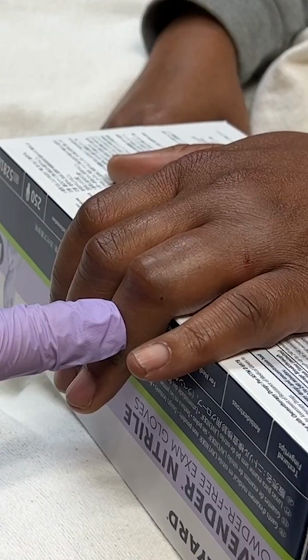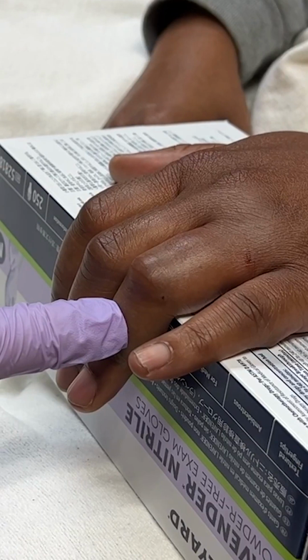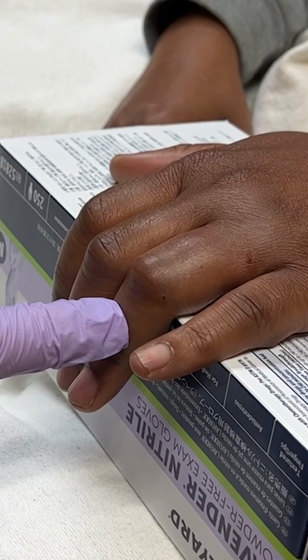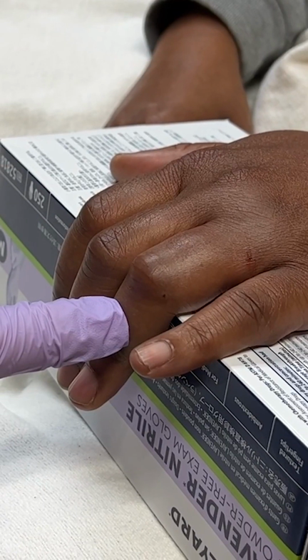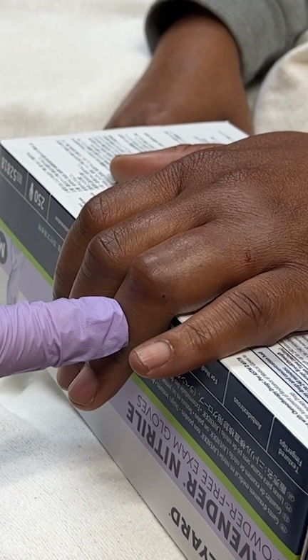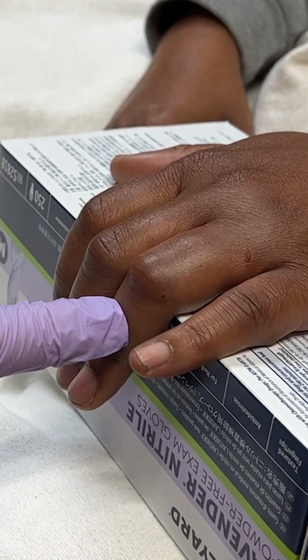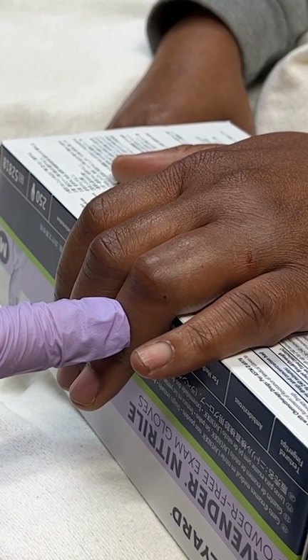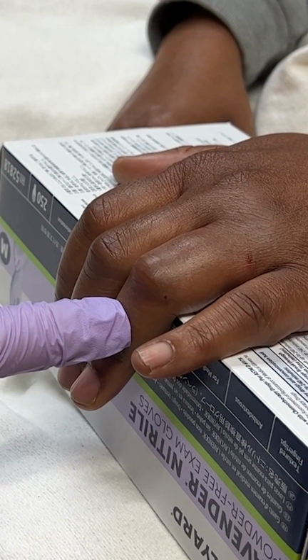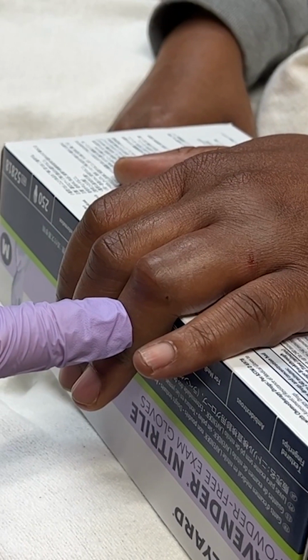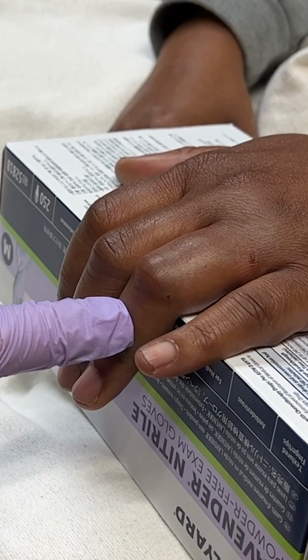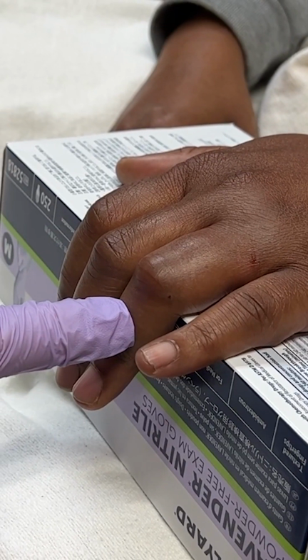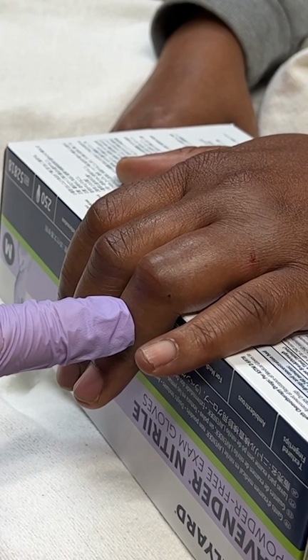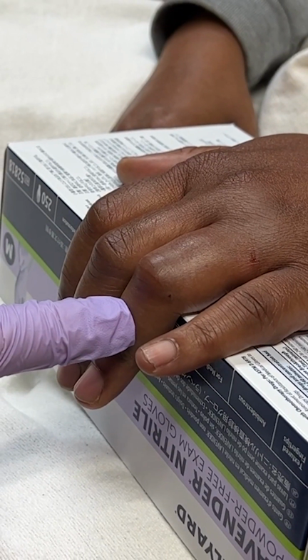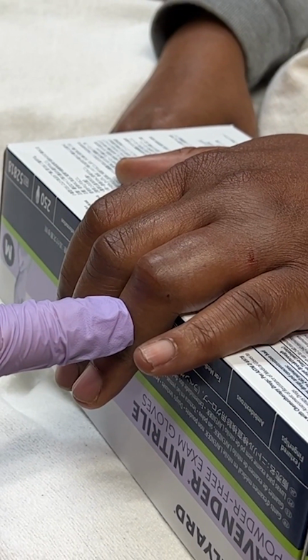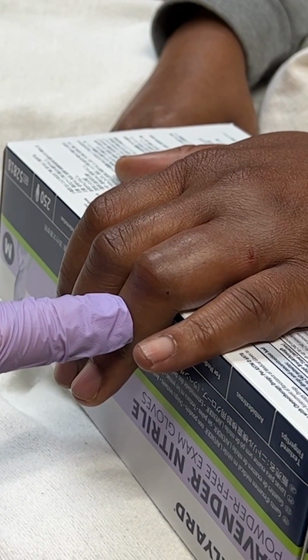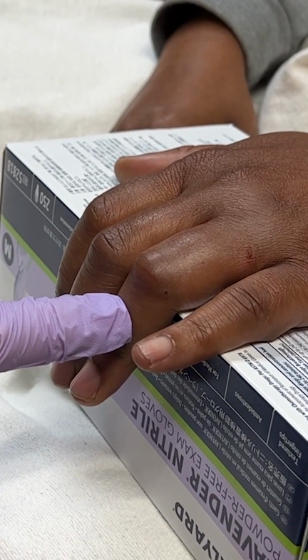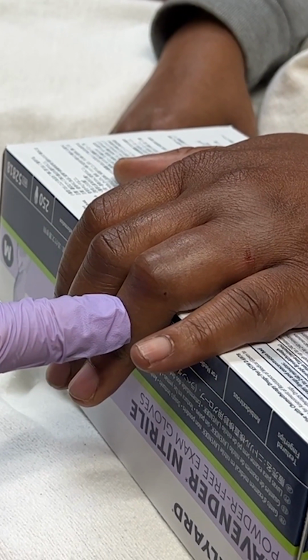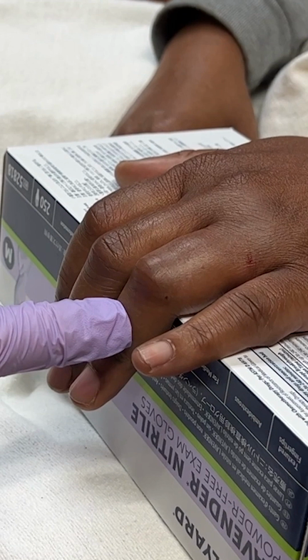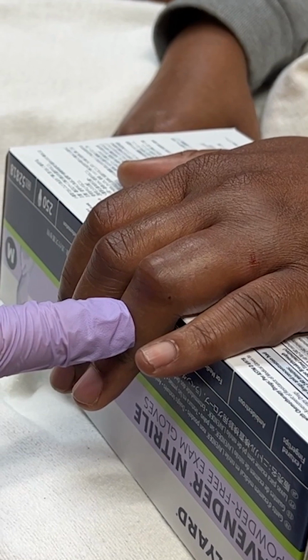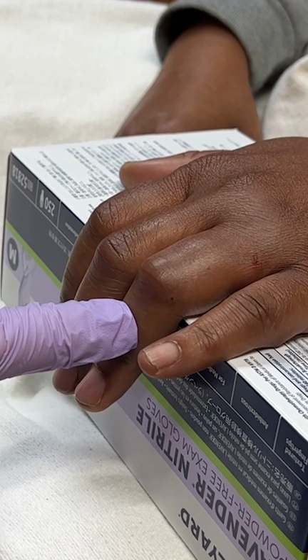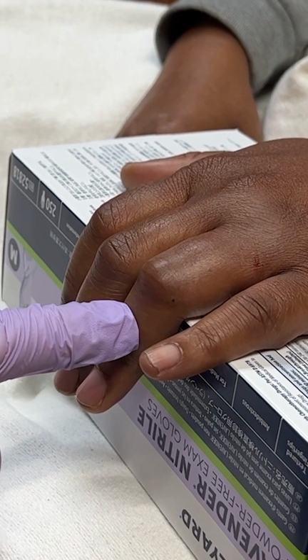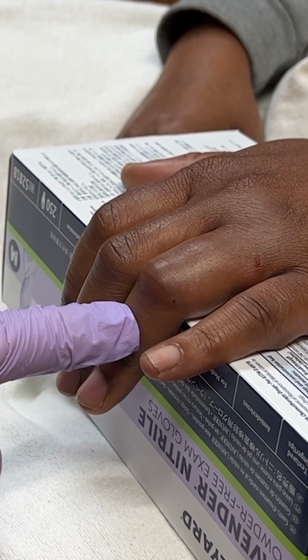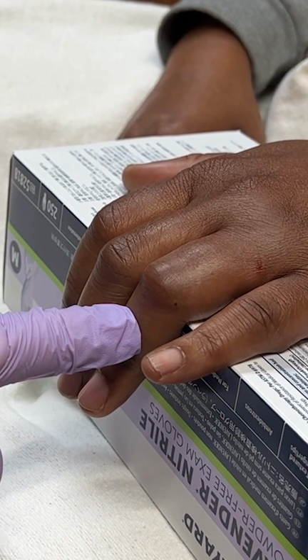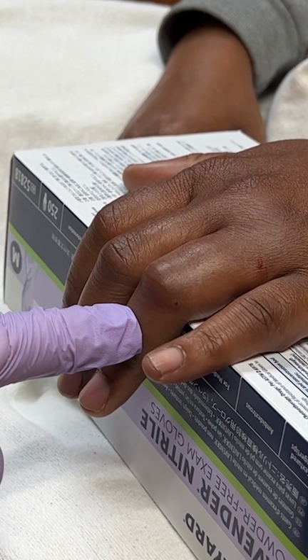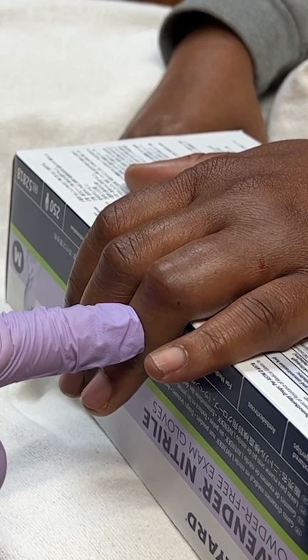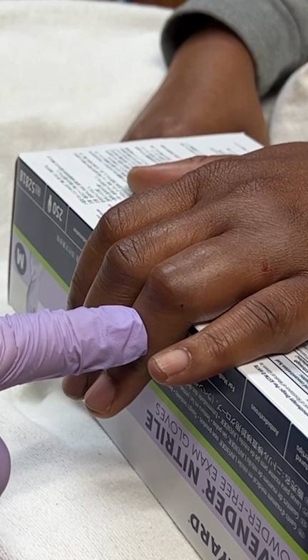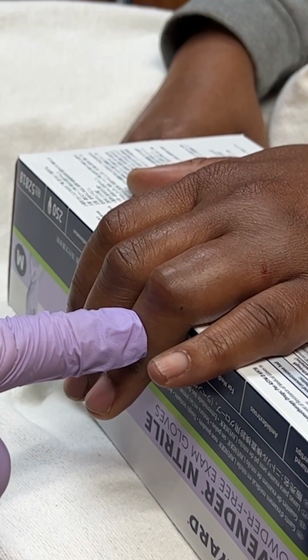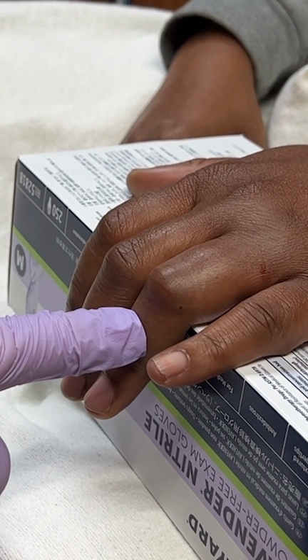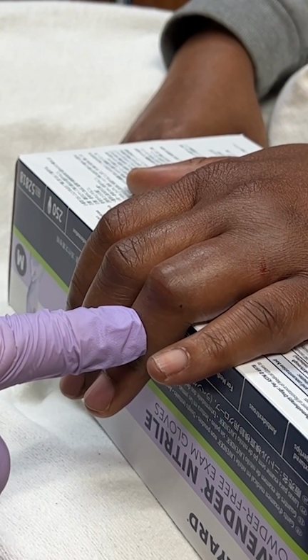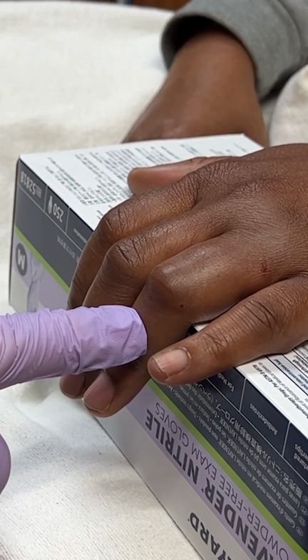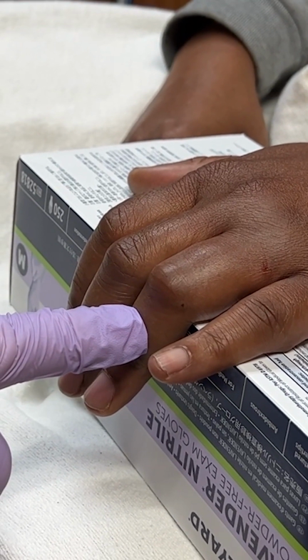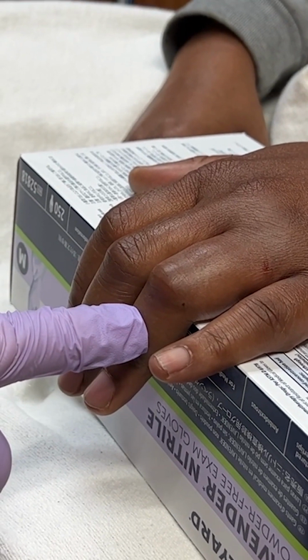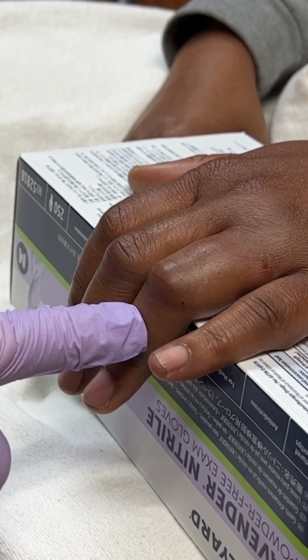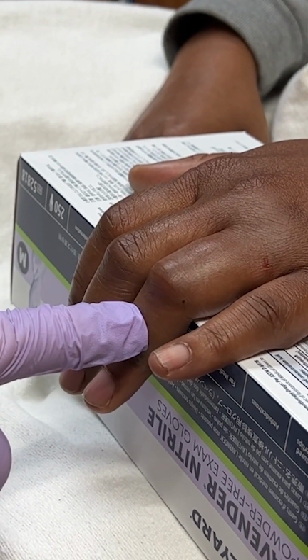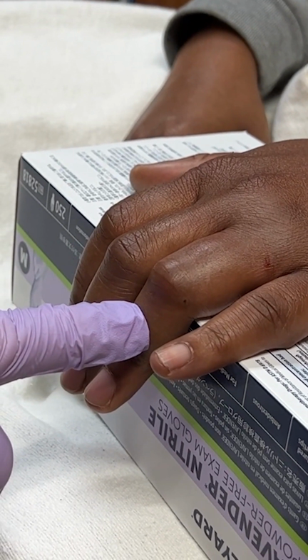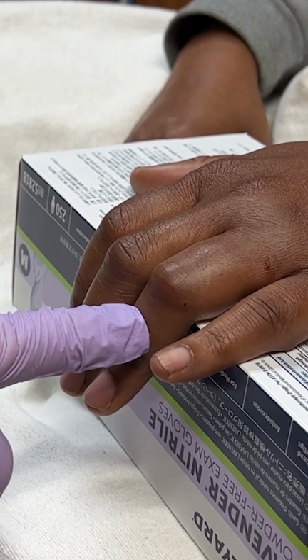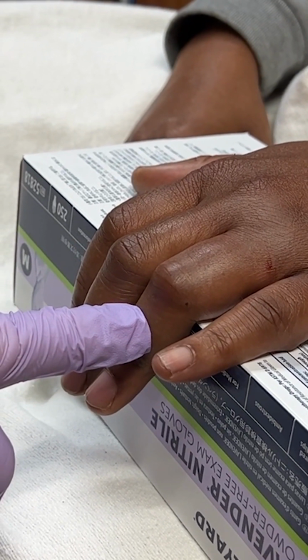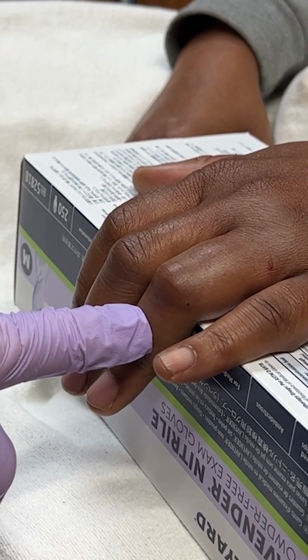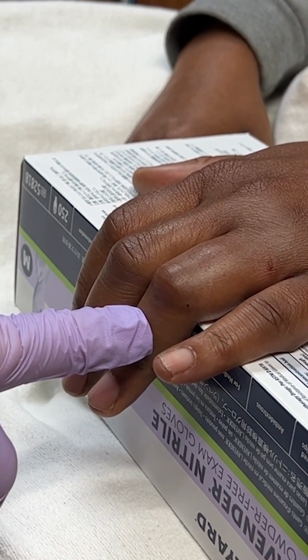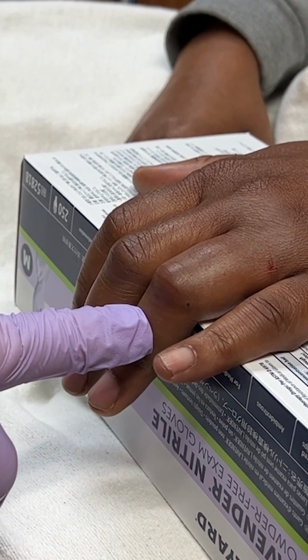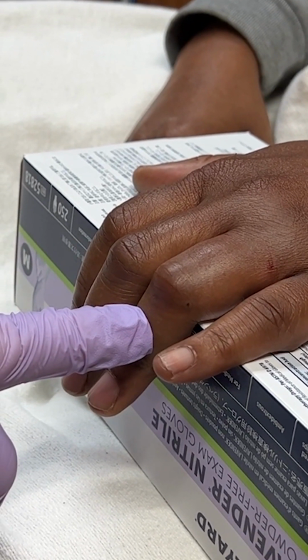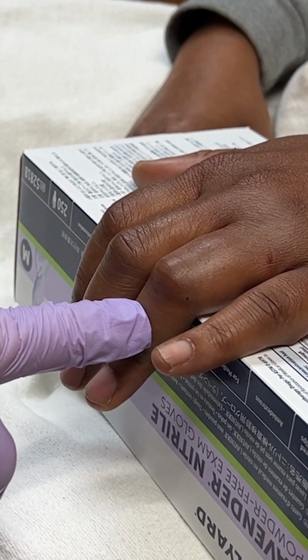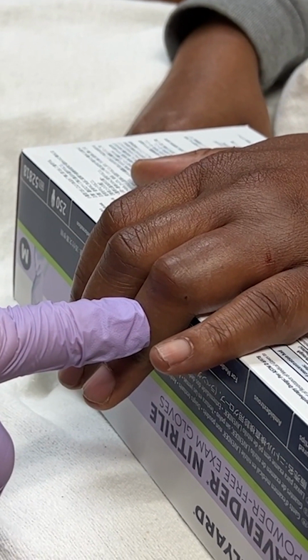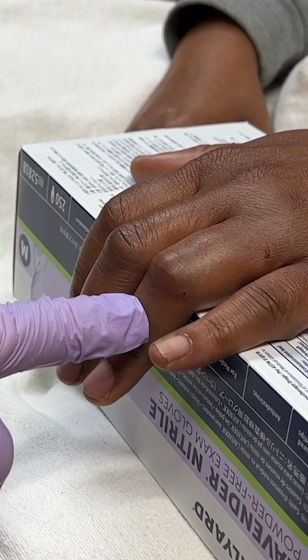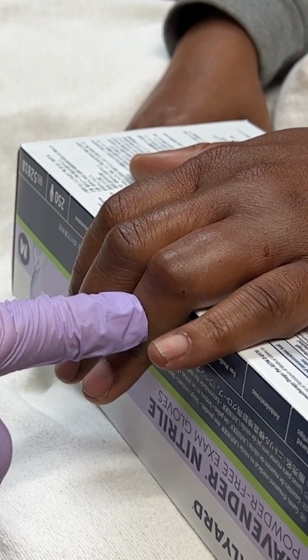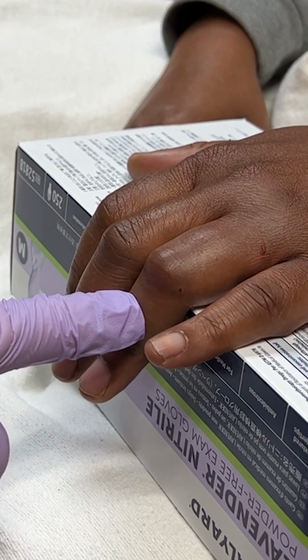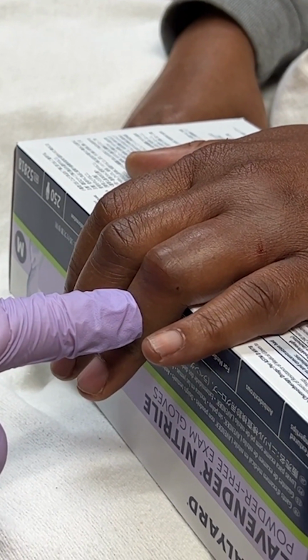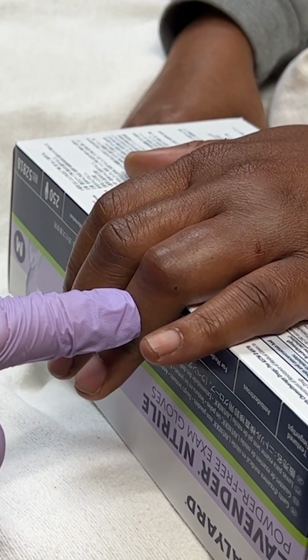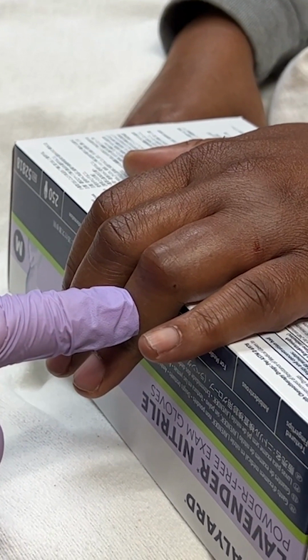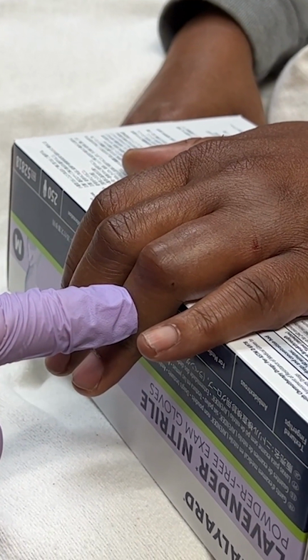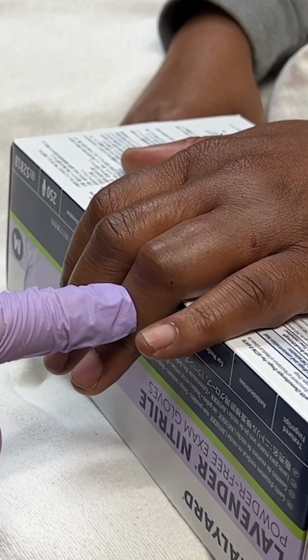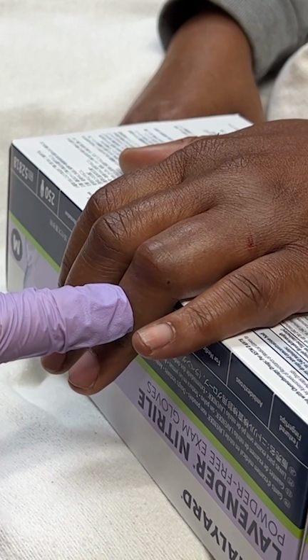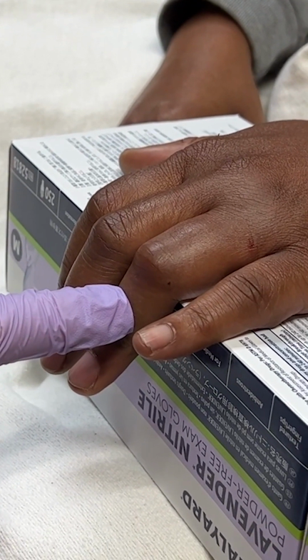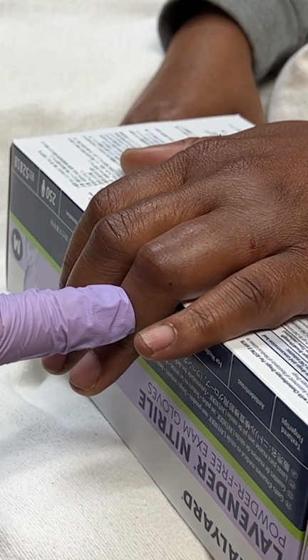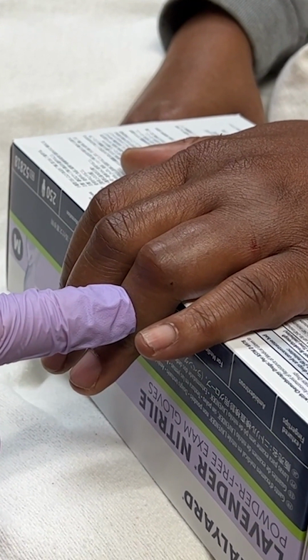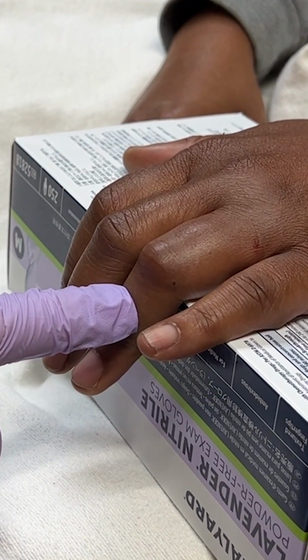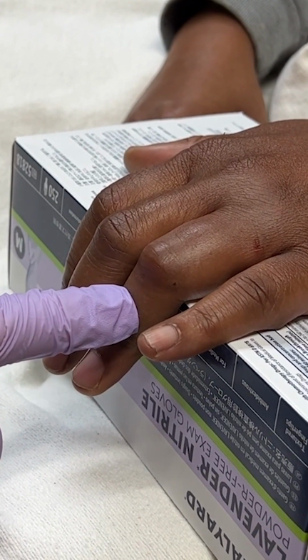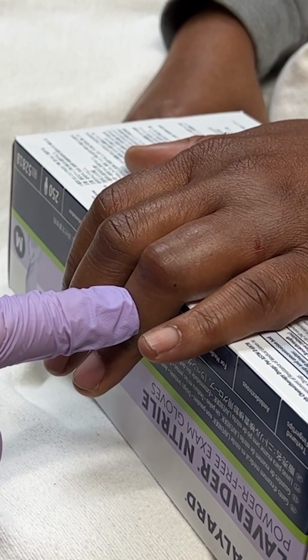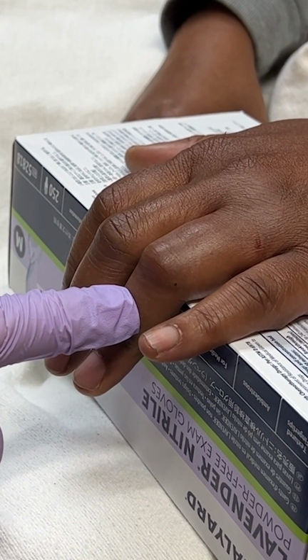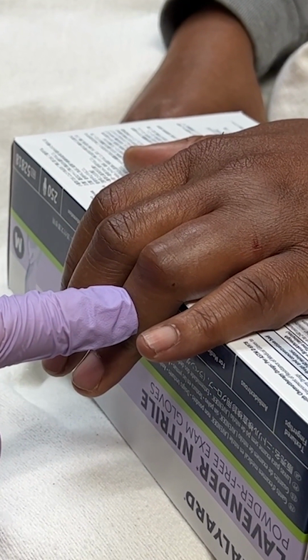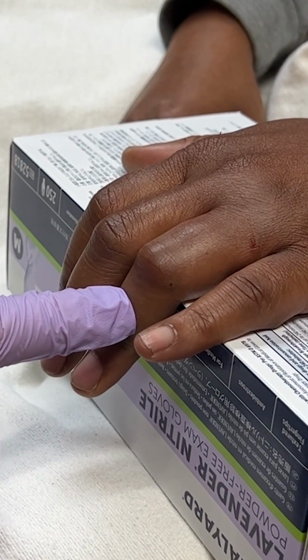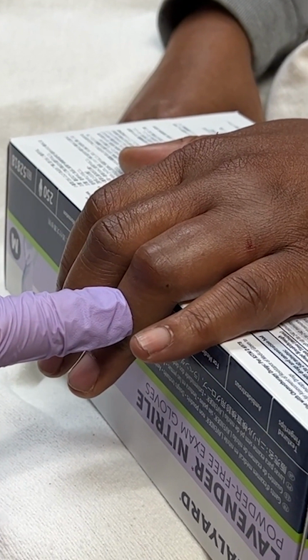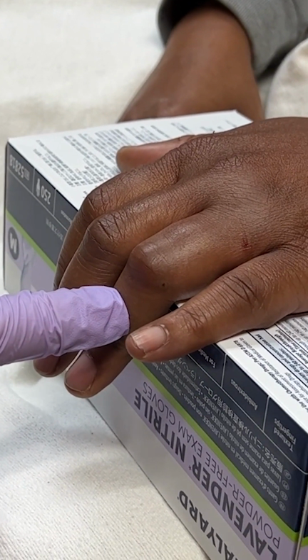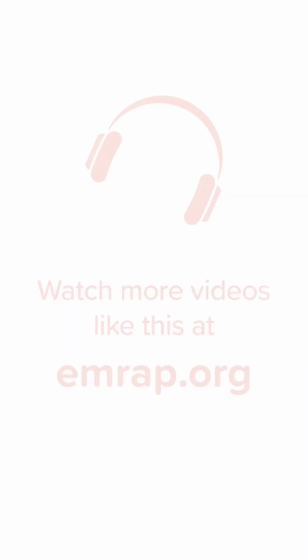In this case there is not much tension, which is concerning for a central slip injury. So this patient needs close follow-up with a hand surgeon.